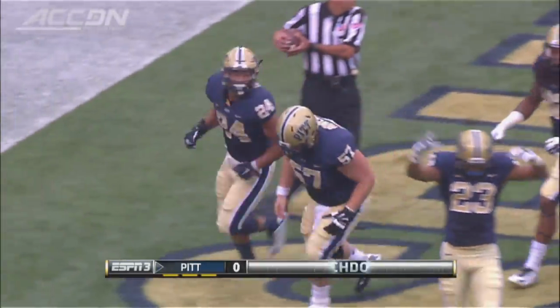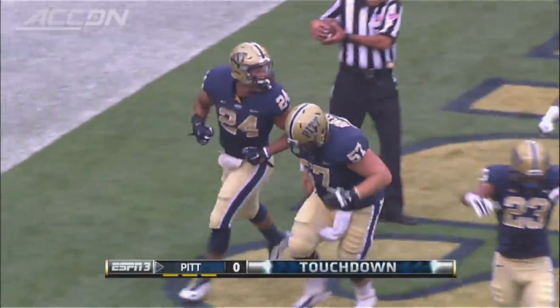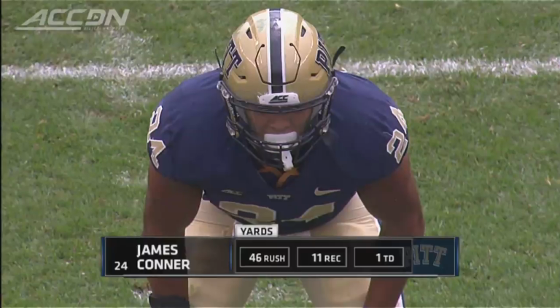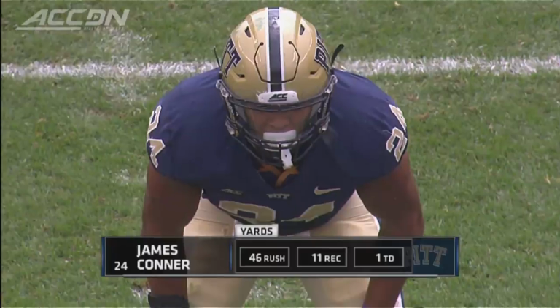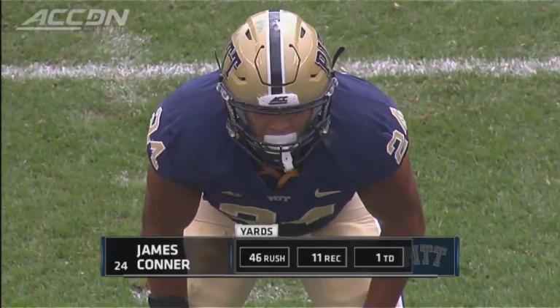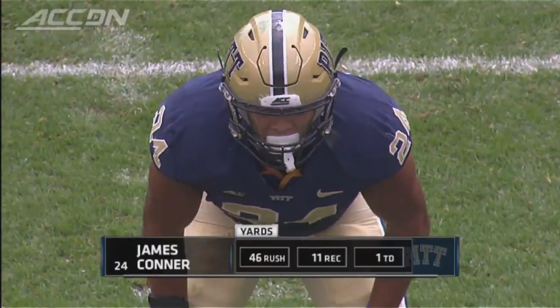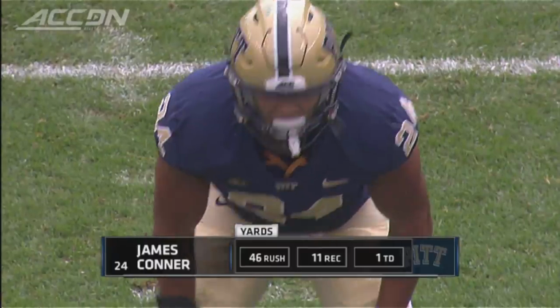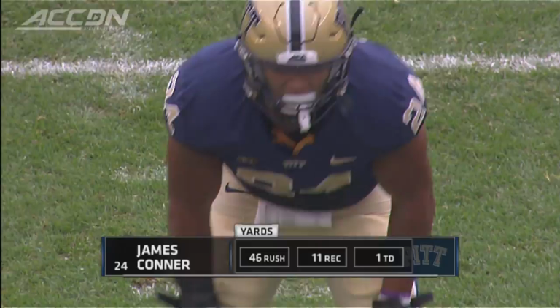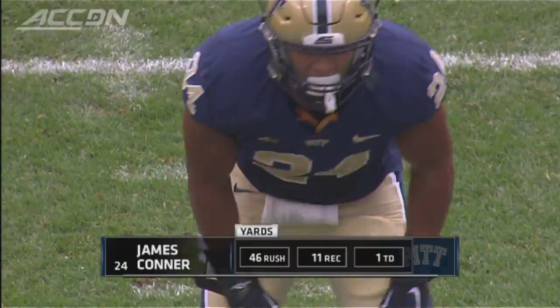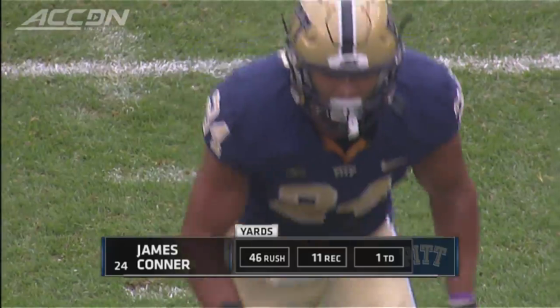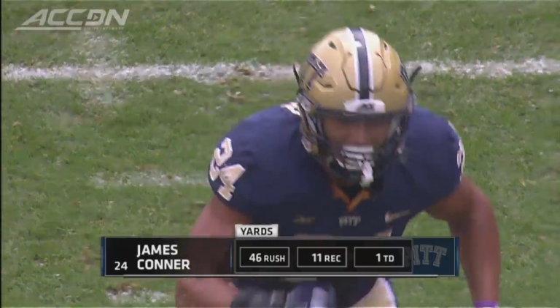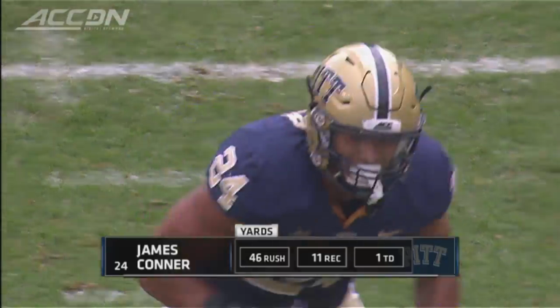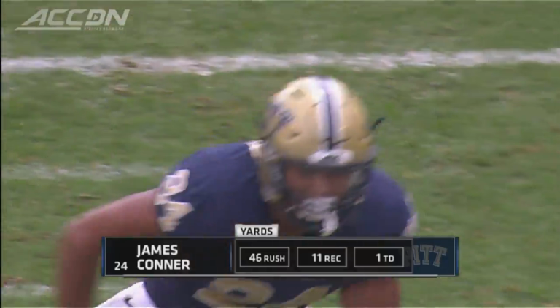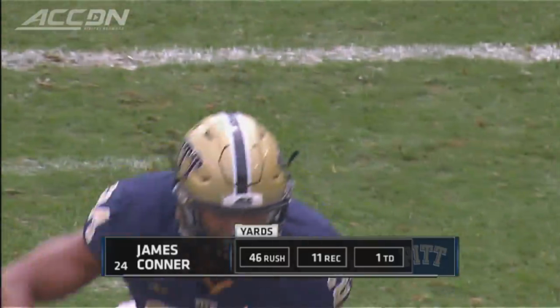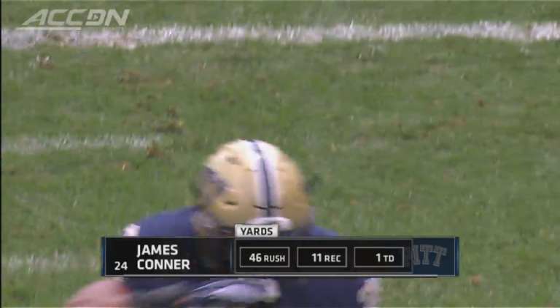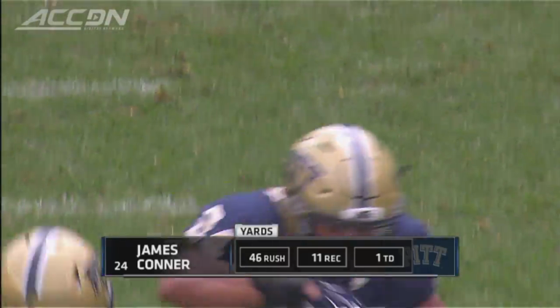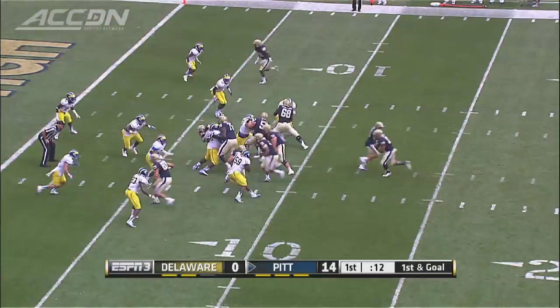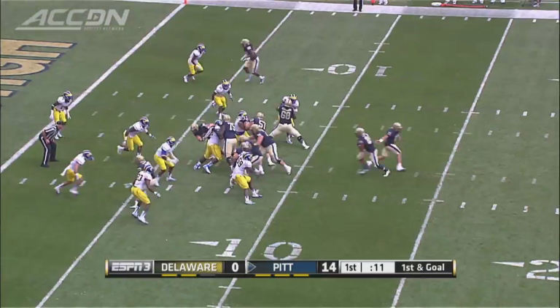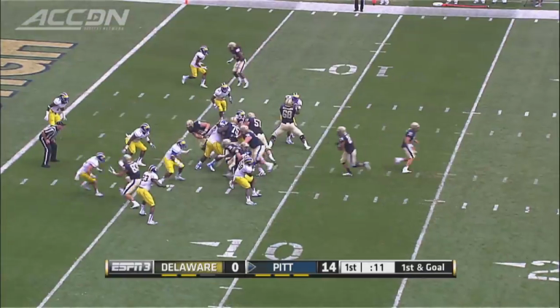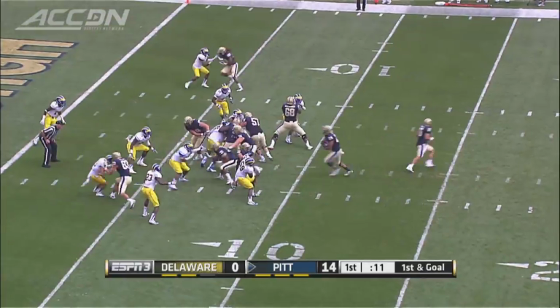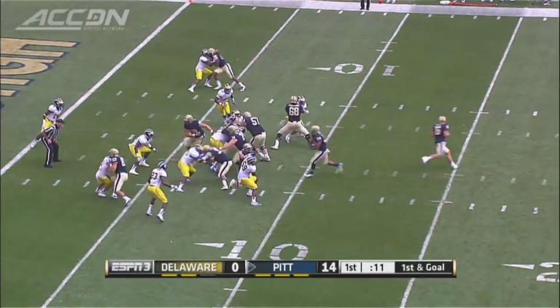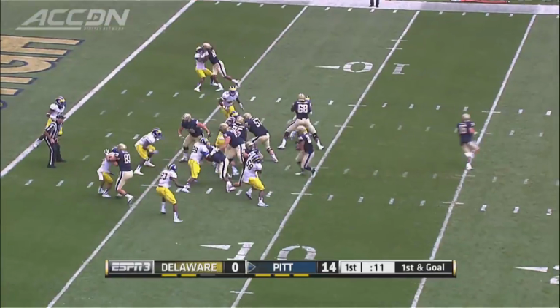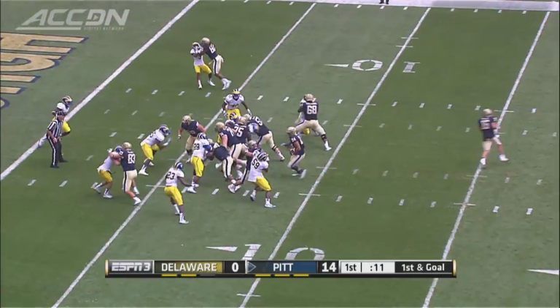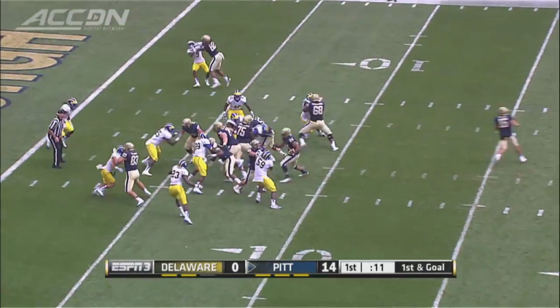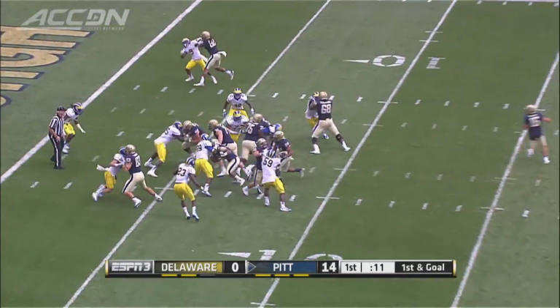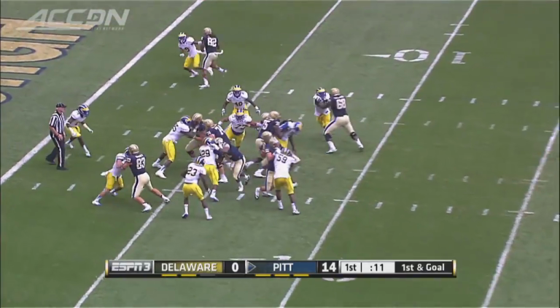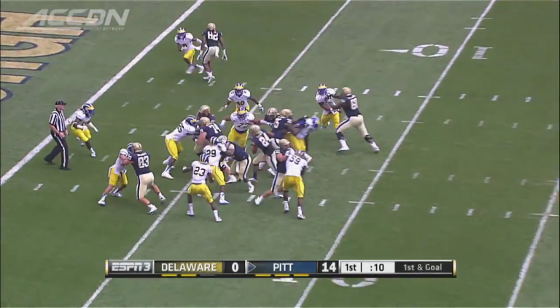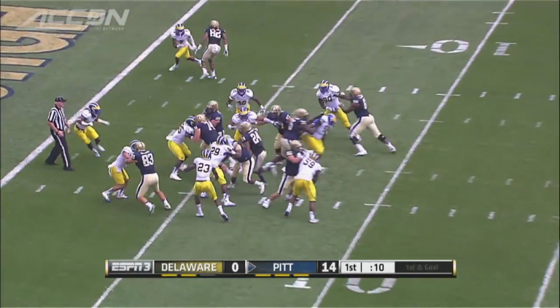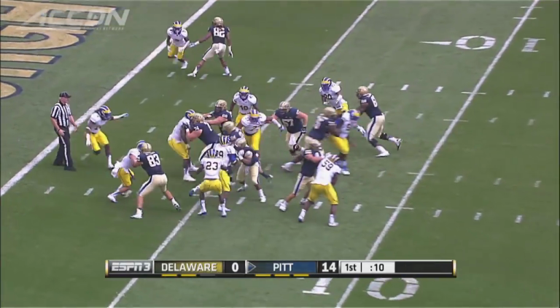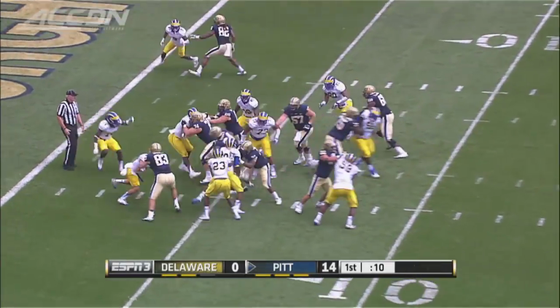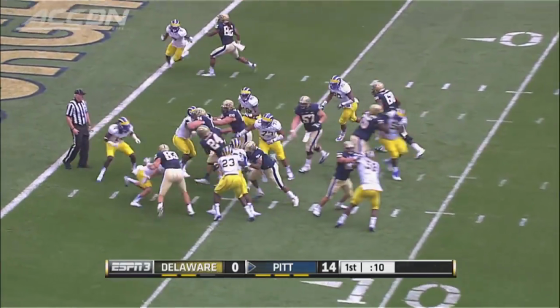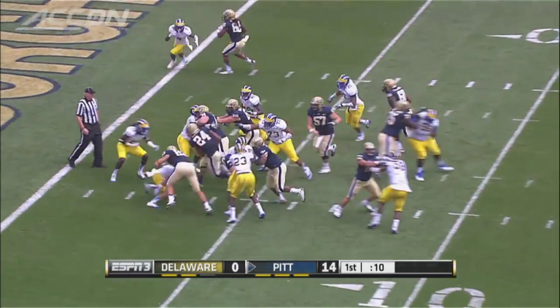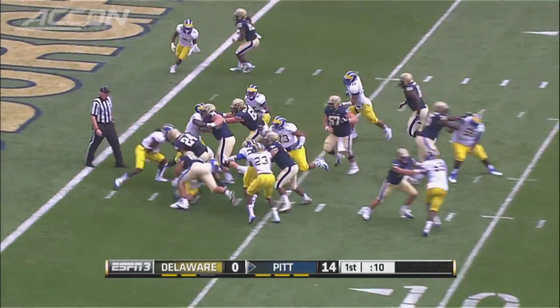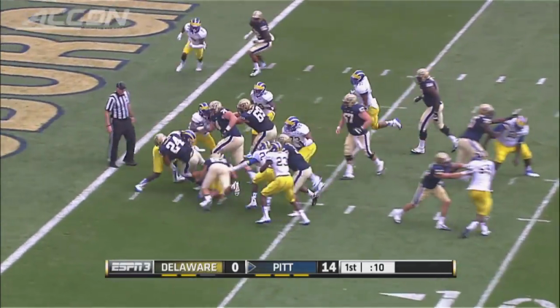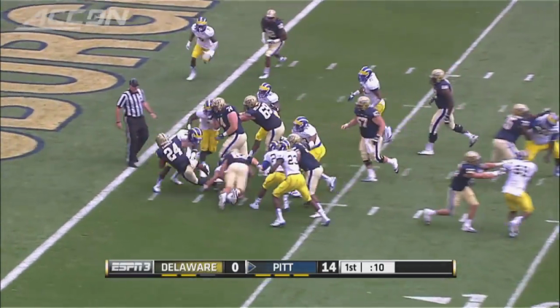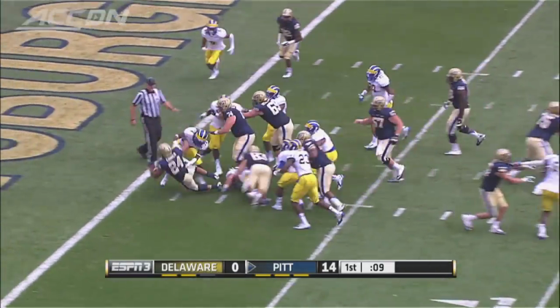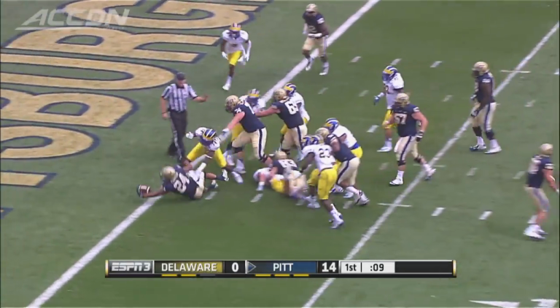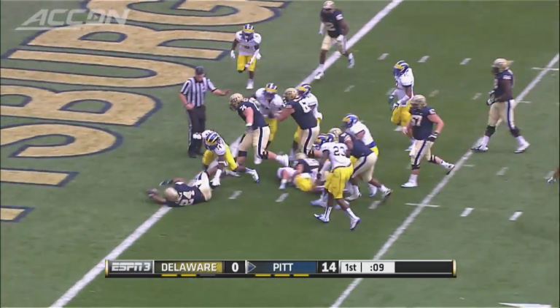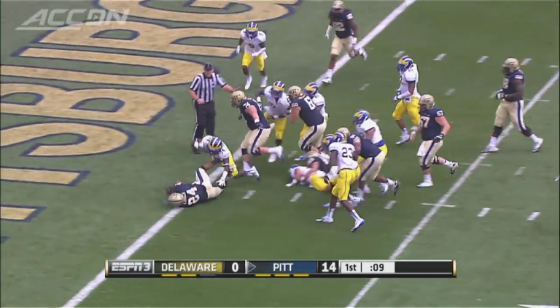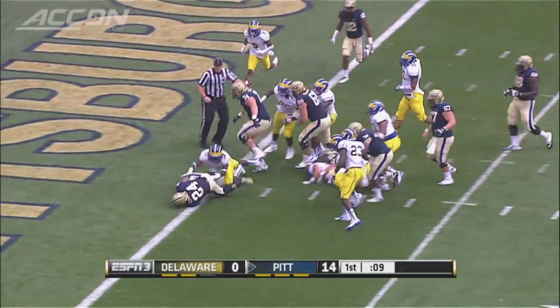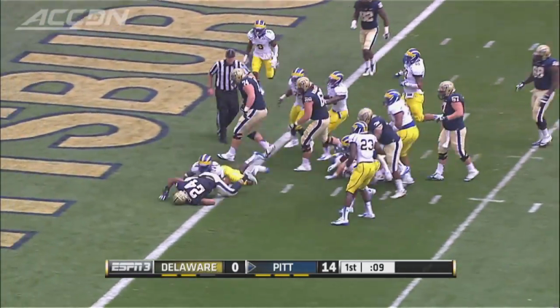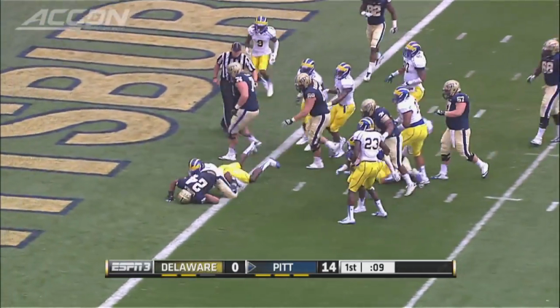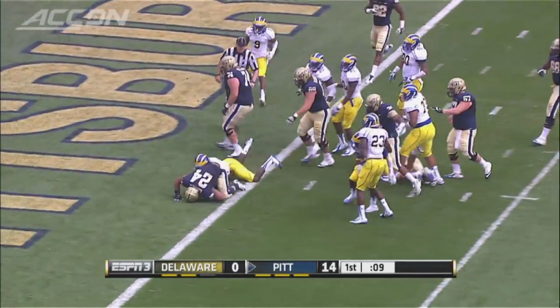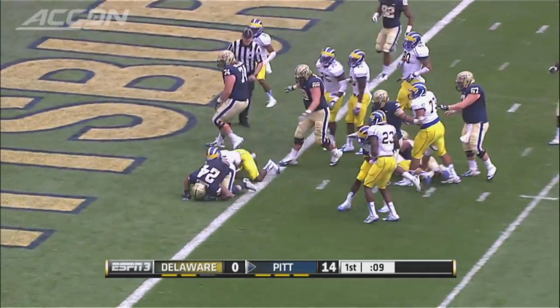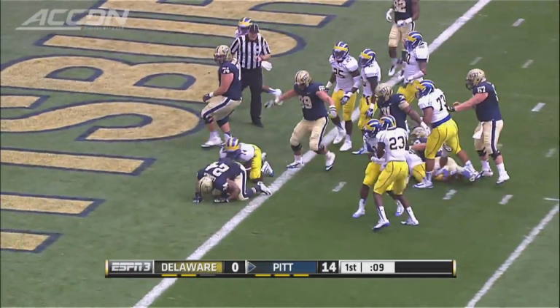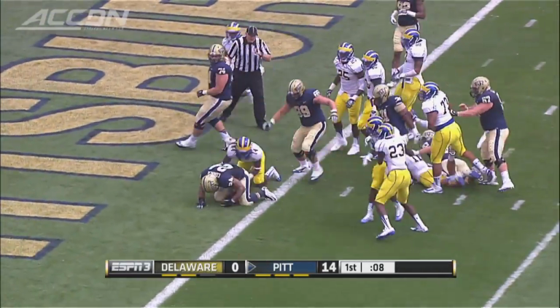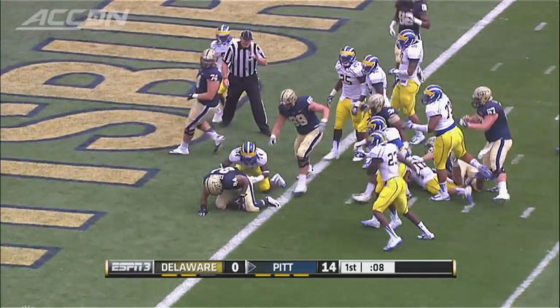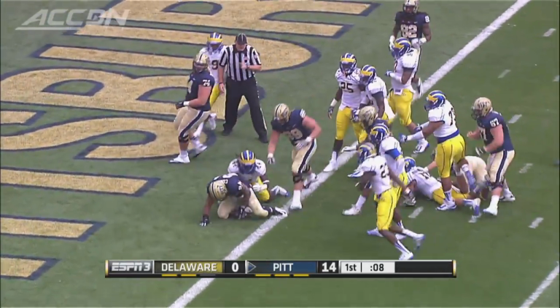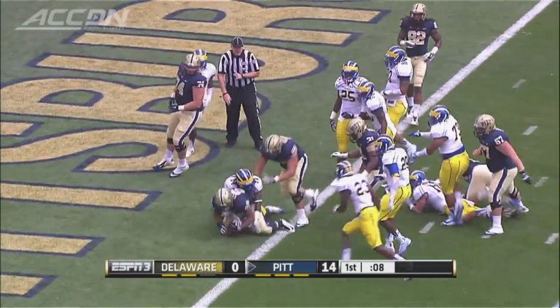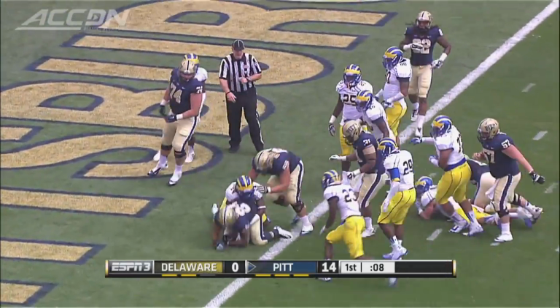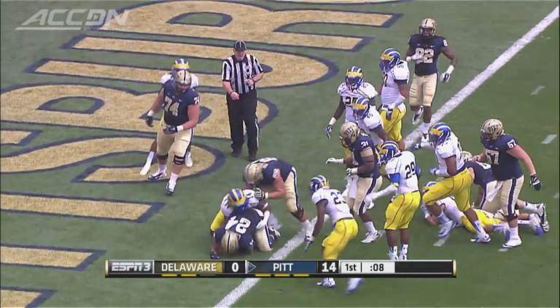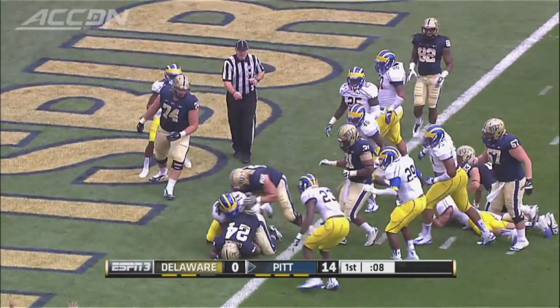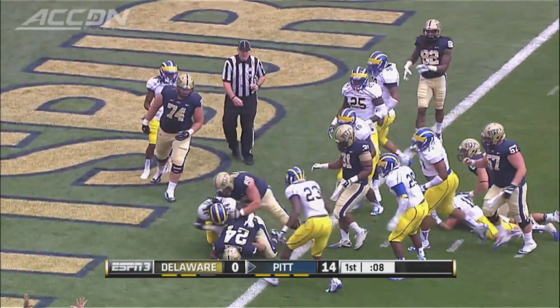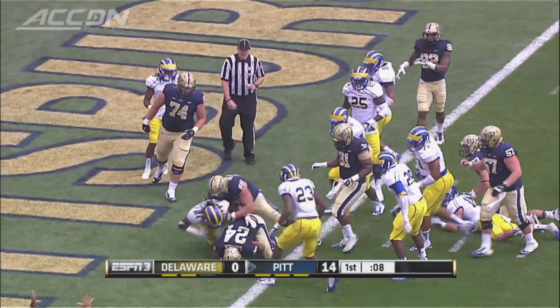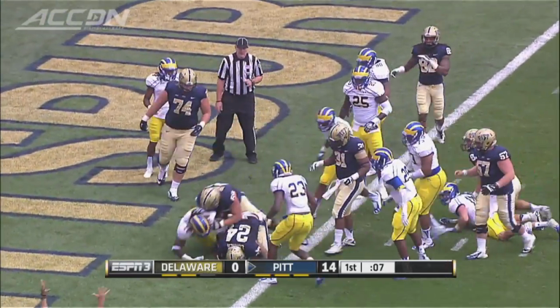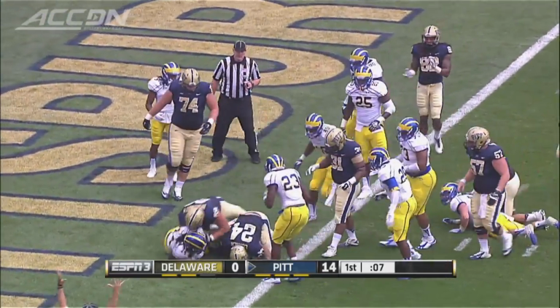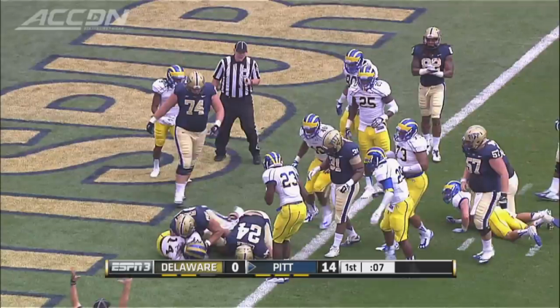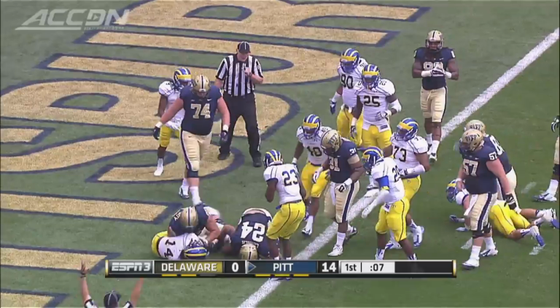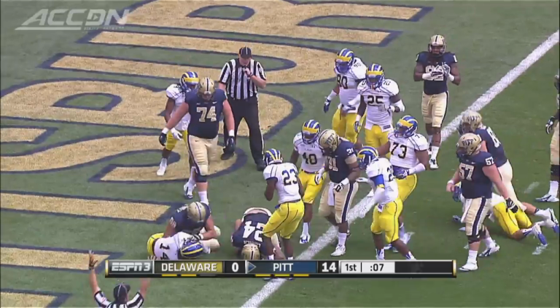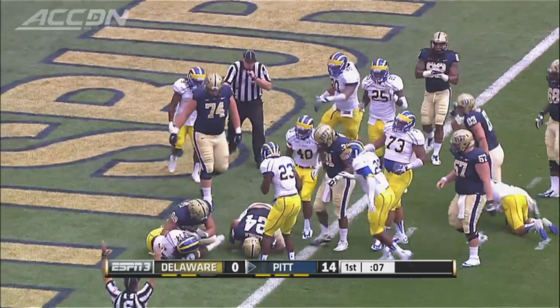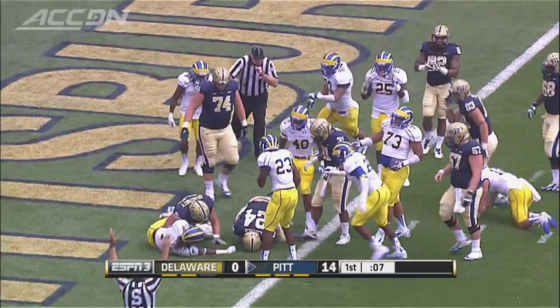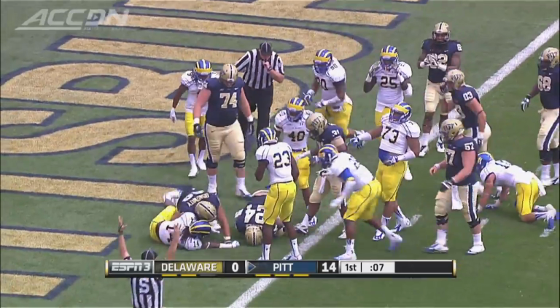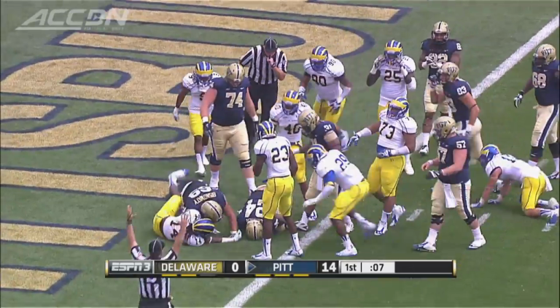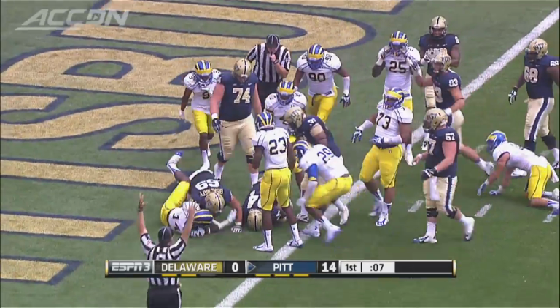First and goal for Pitt at the 8. Connor again, inside the 5, to the goal line, stretches it out. Touchdown Panthers.